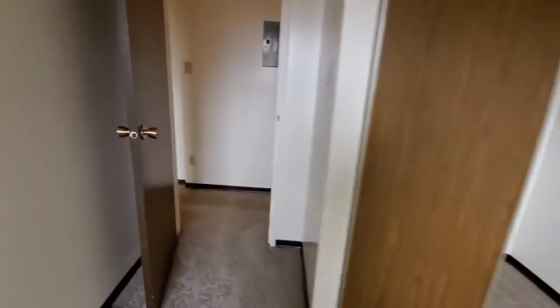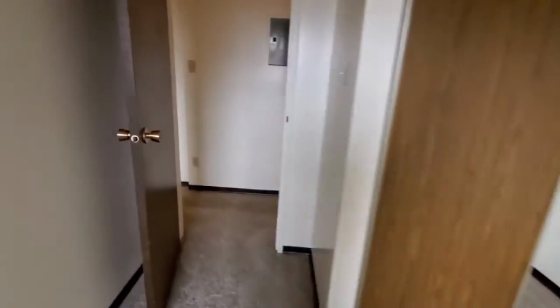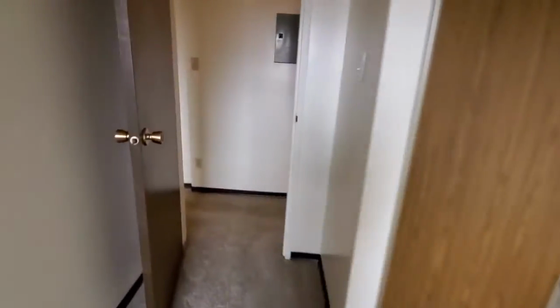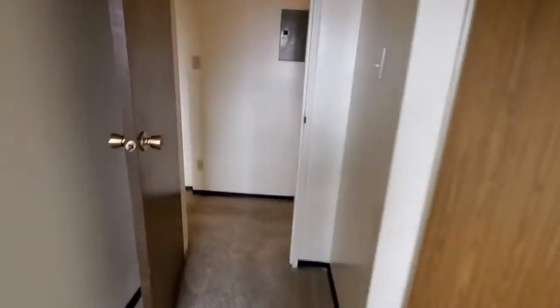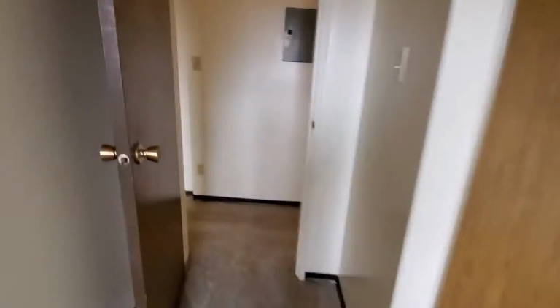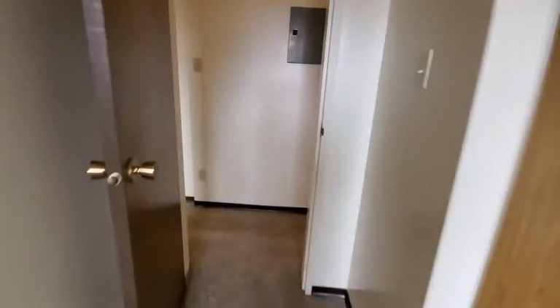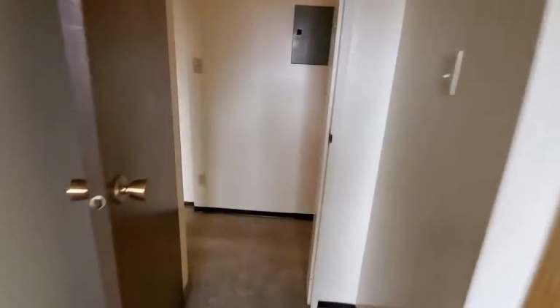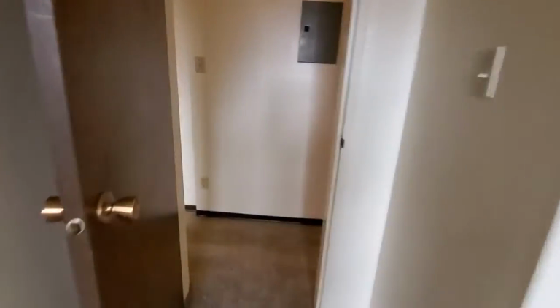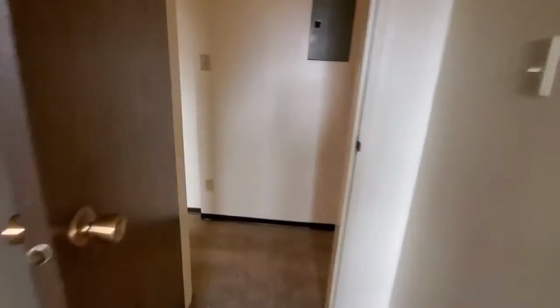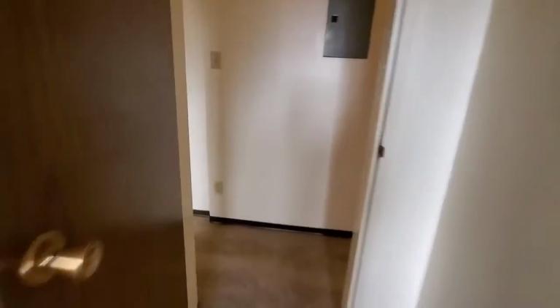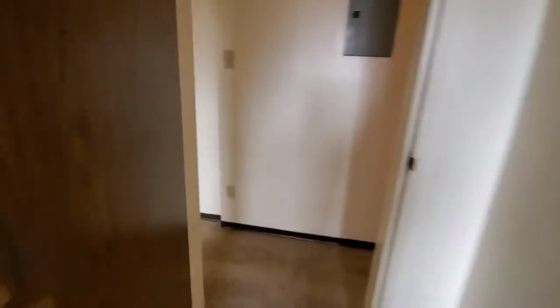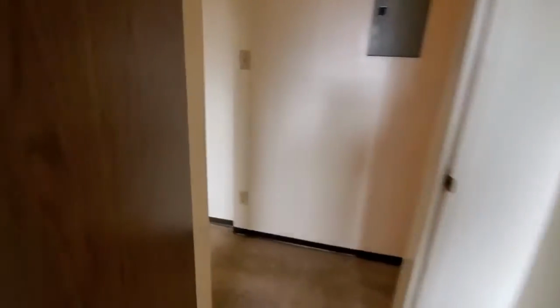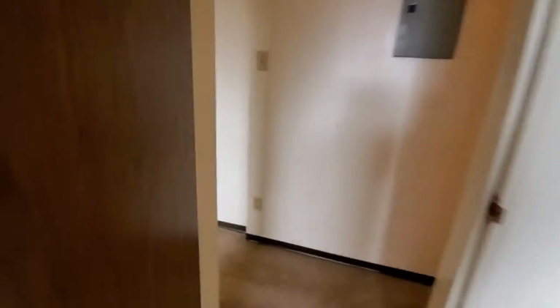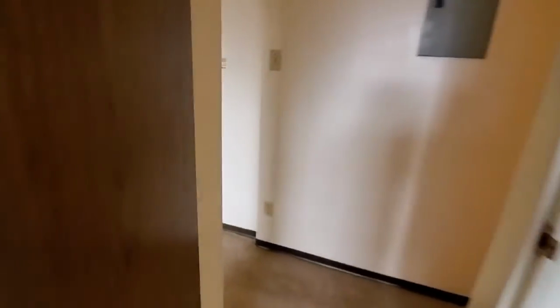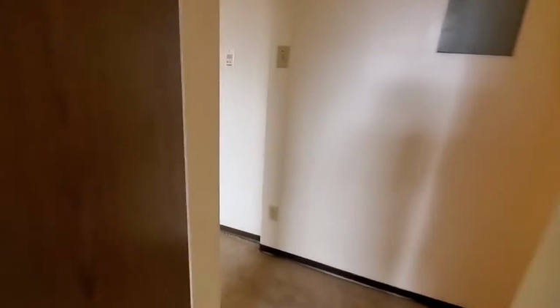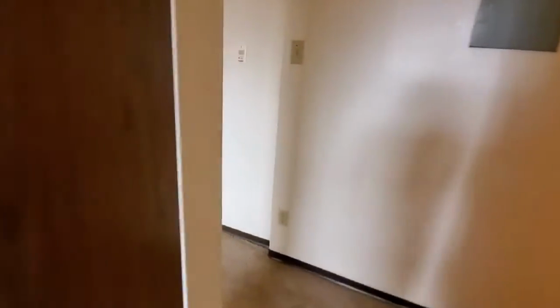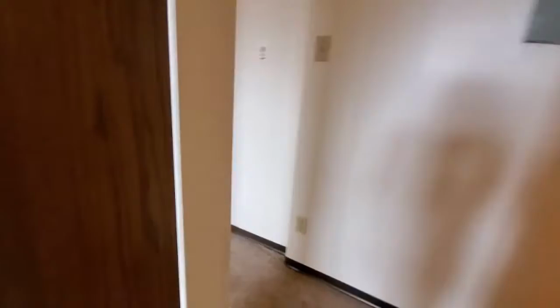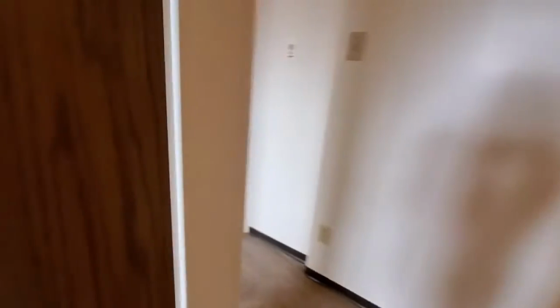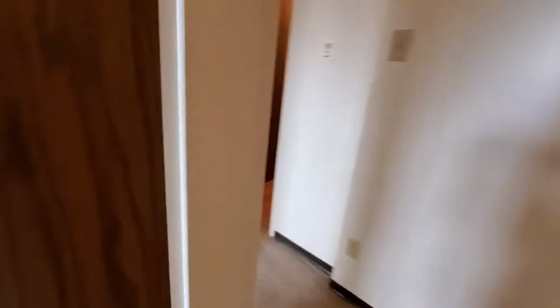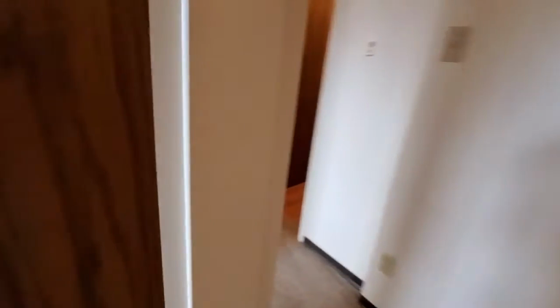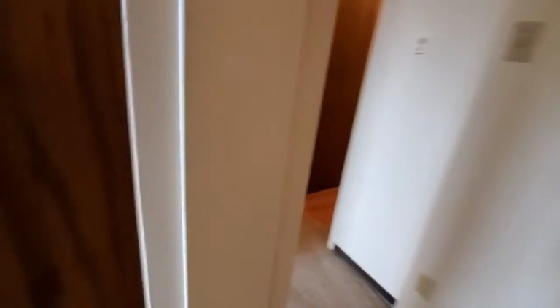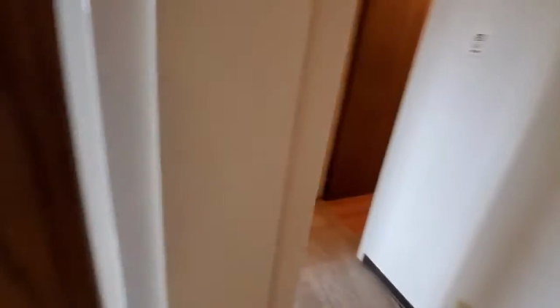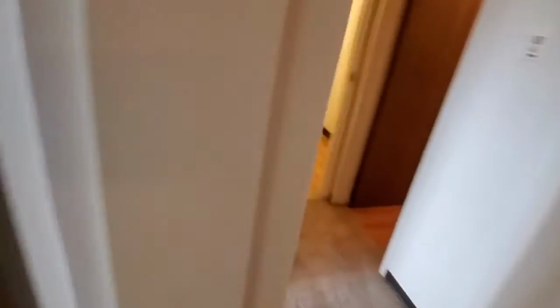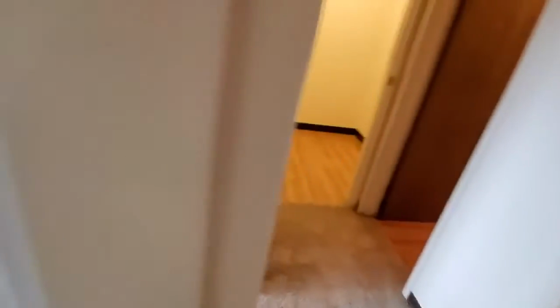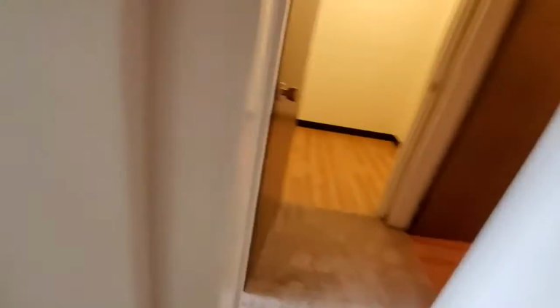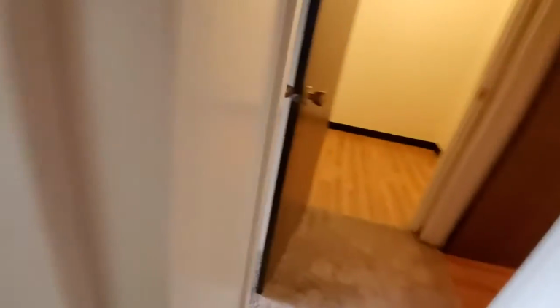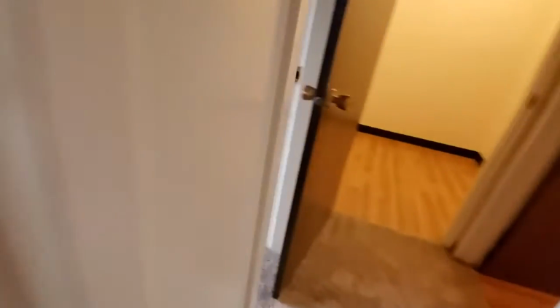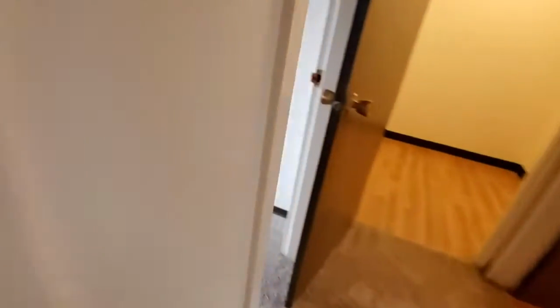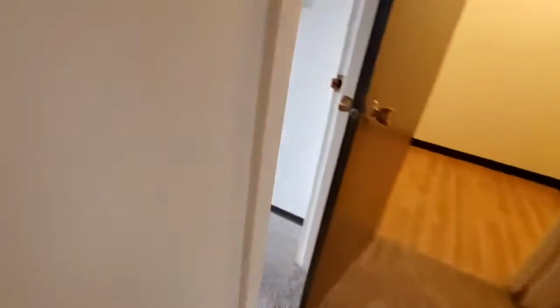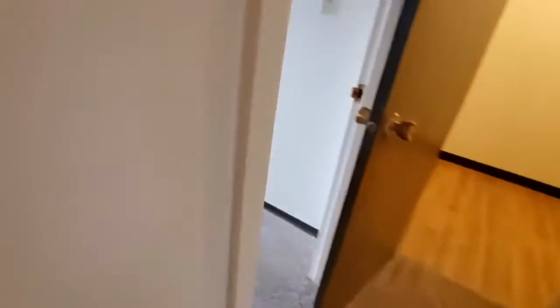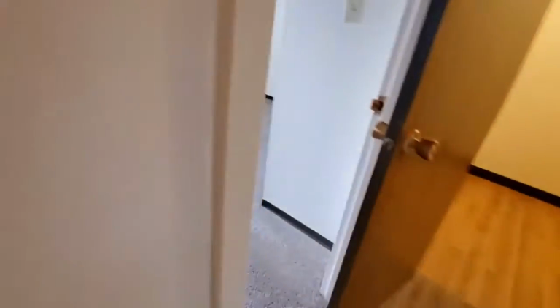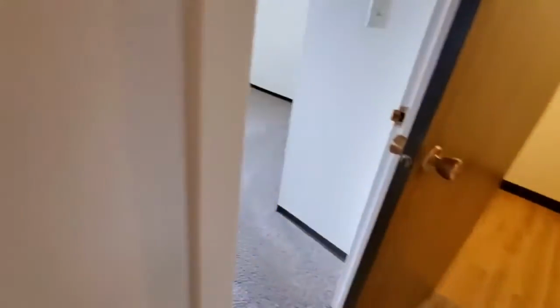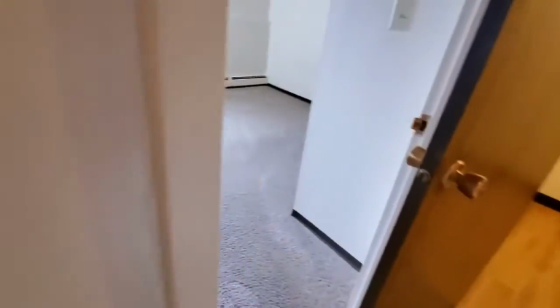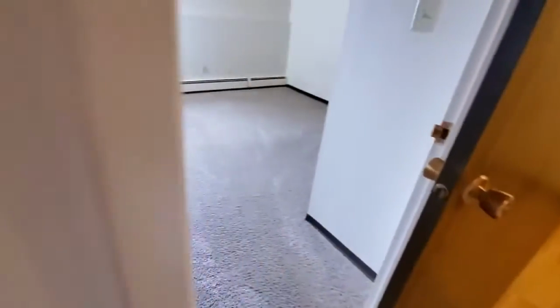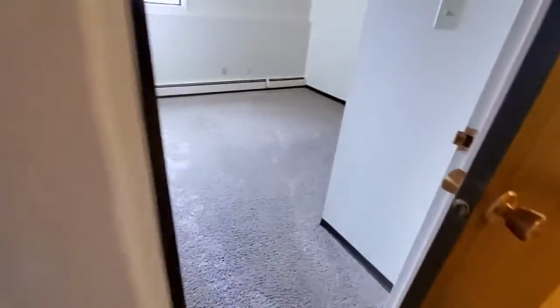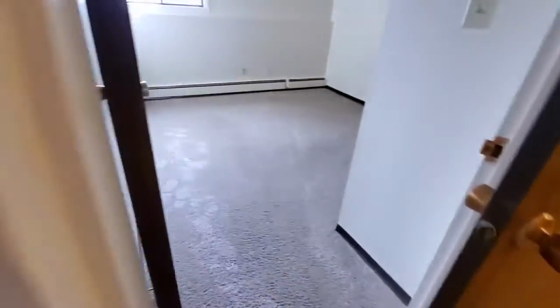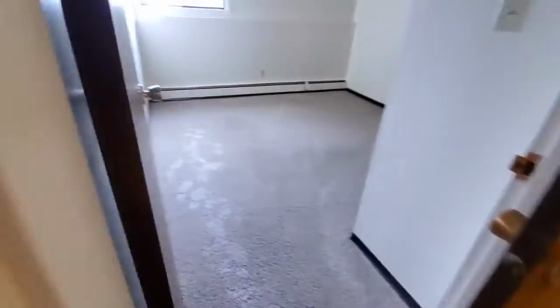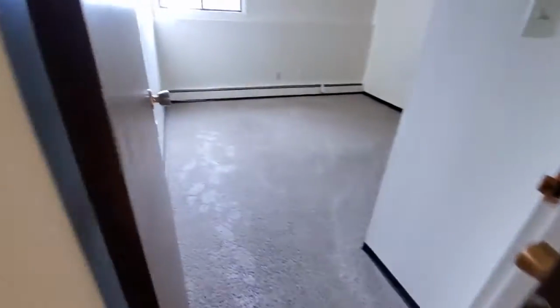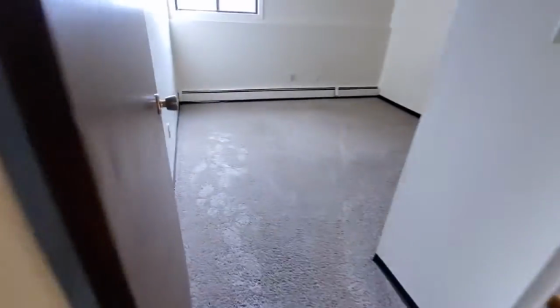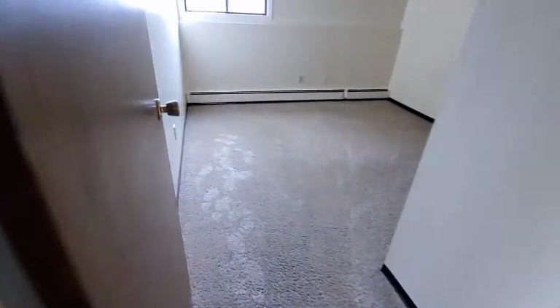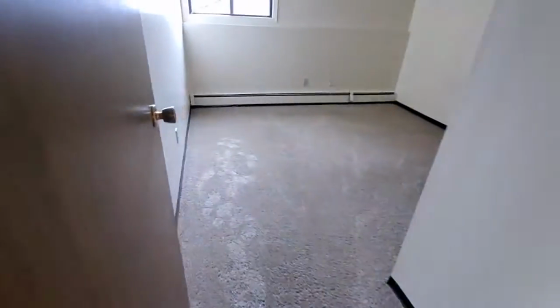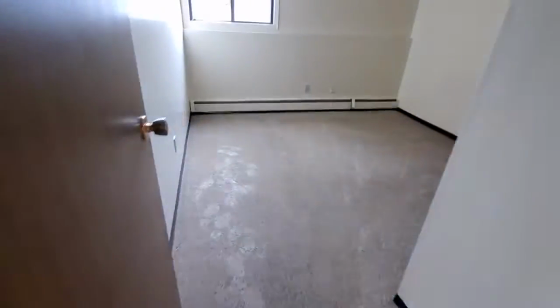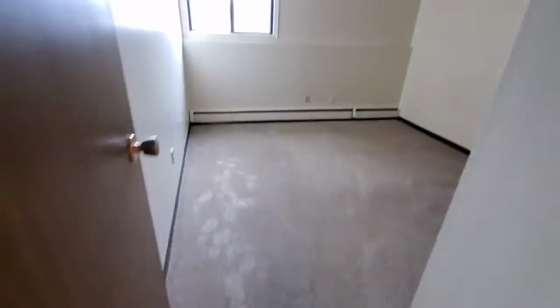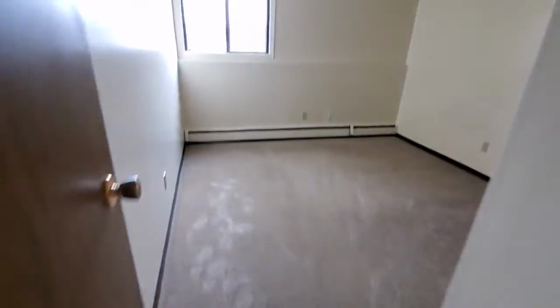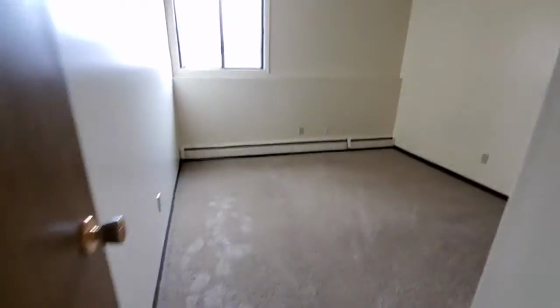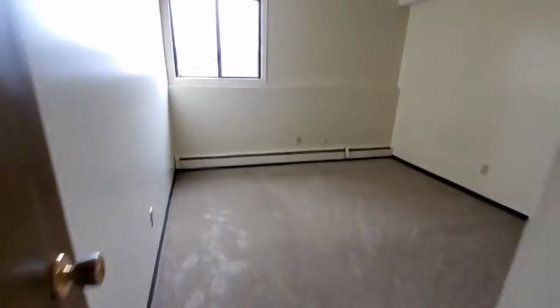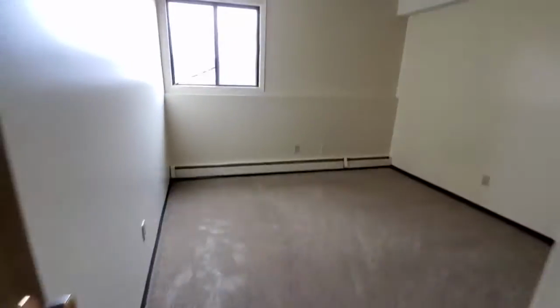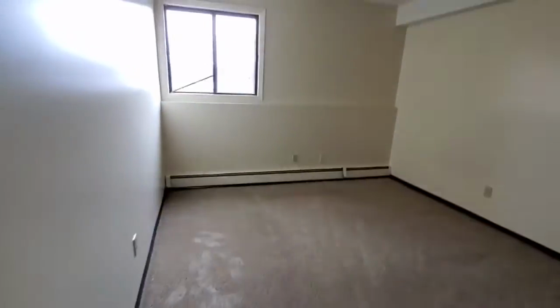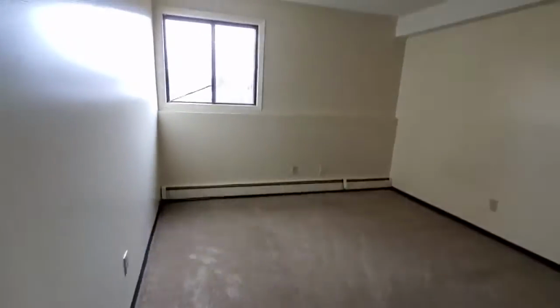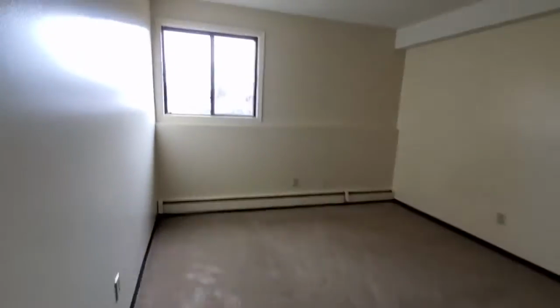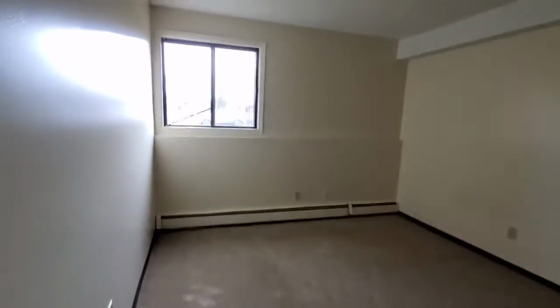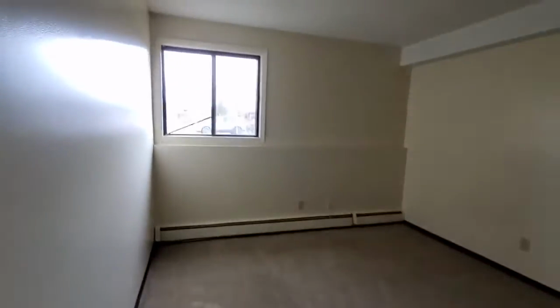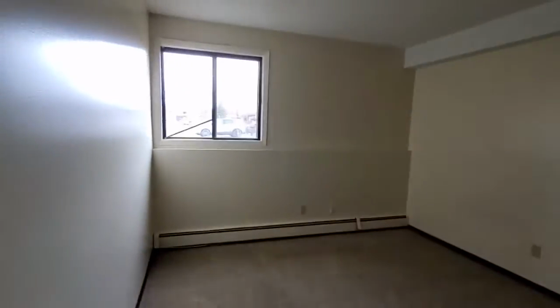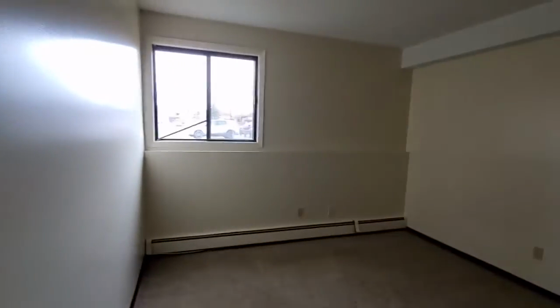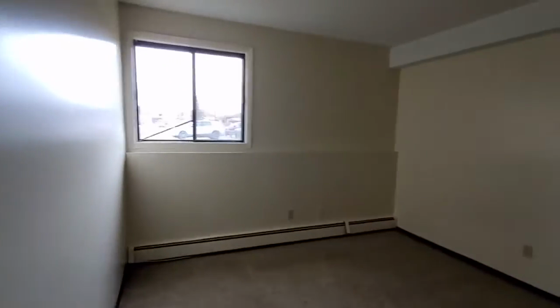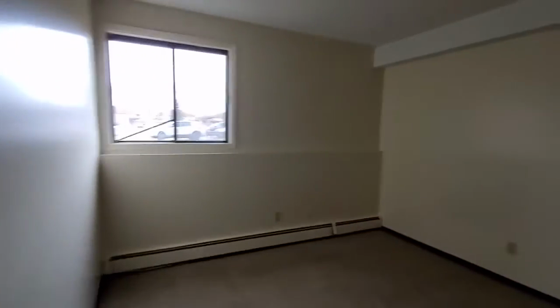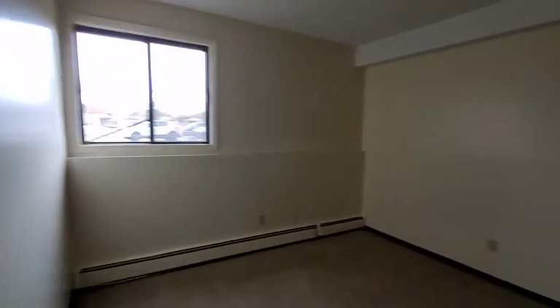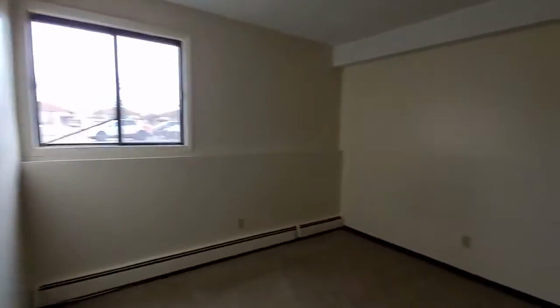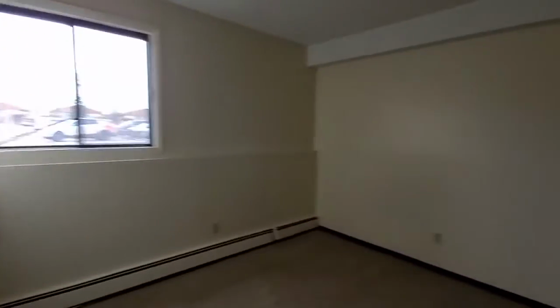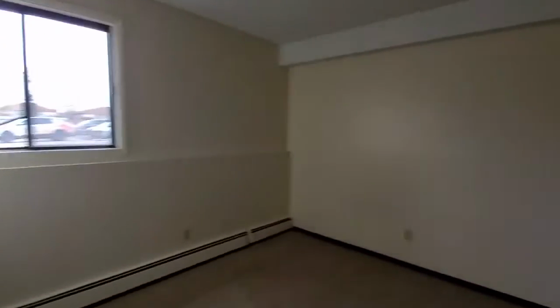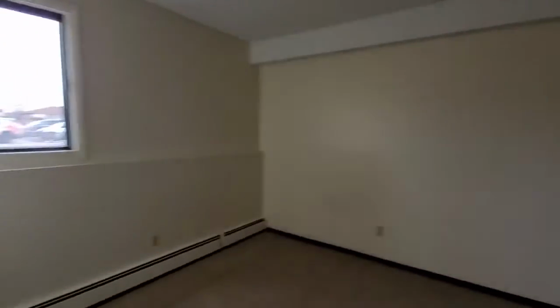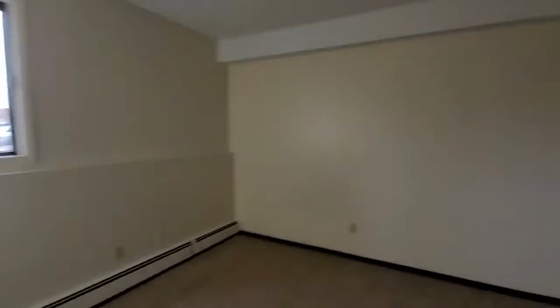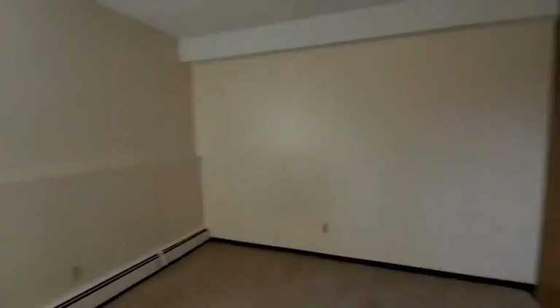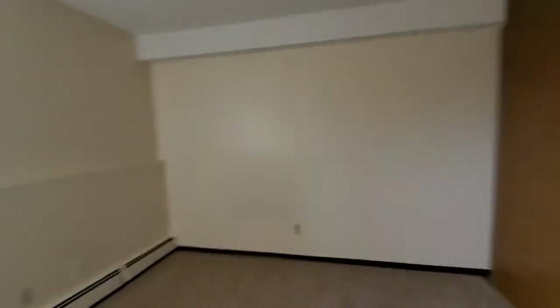Going to the second bedroom. Very spacious. Lots of light.